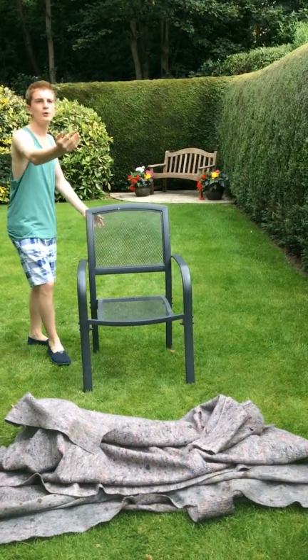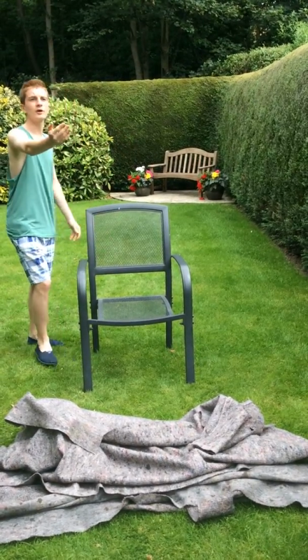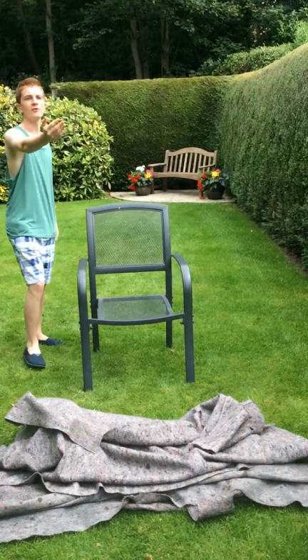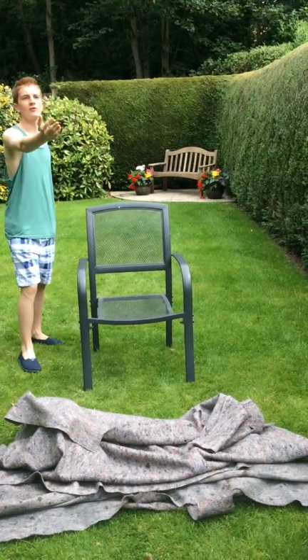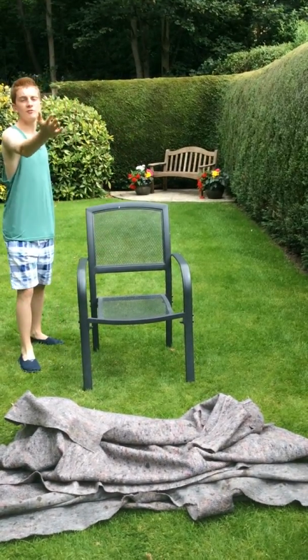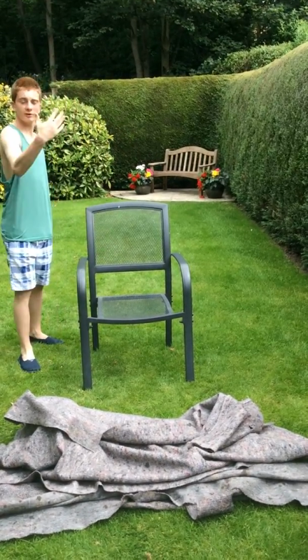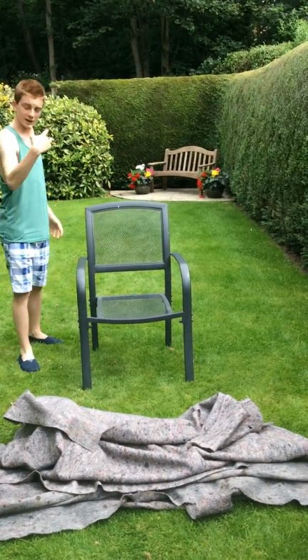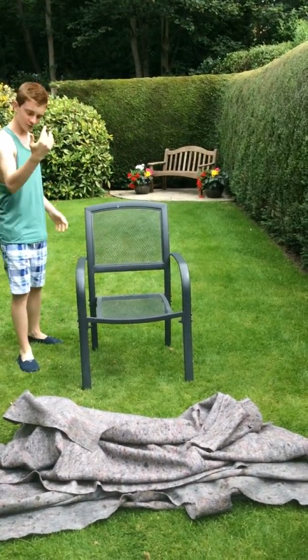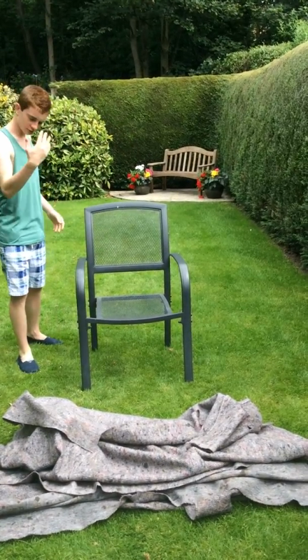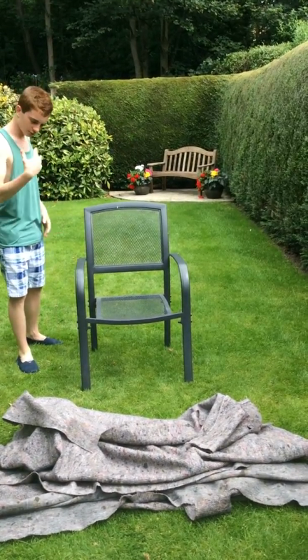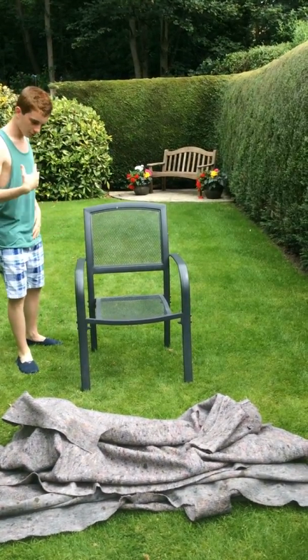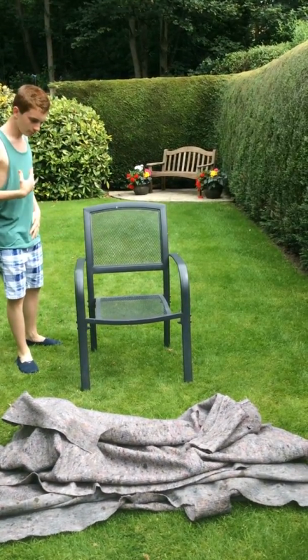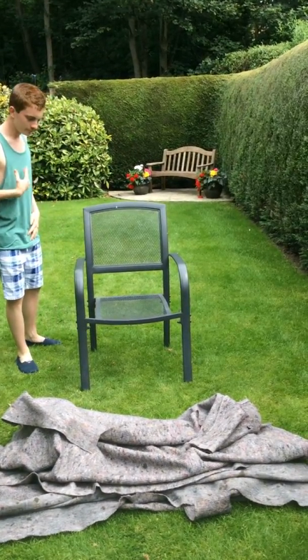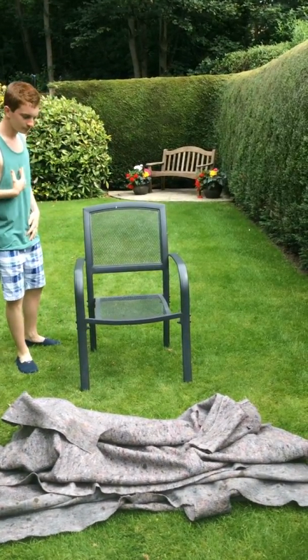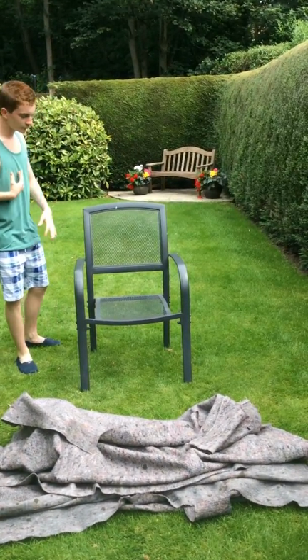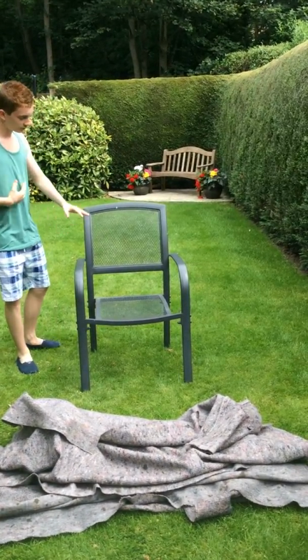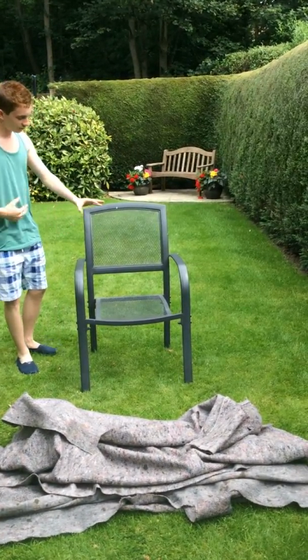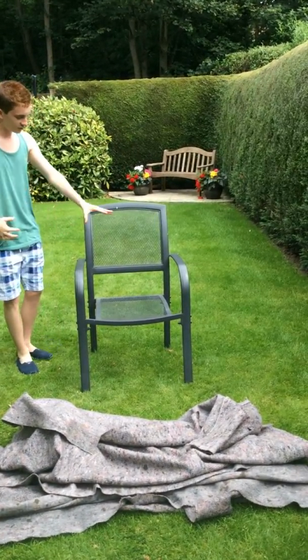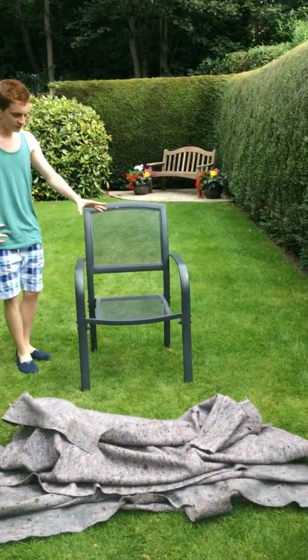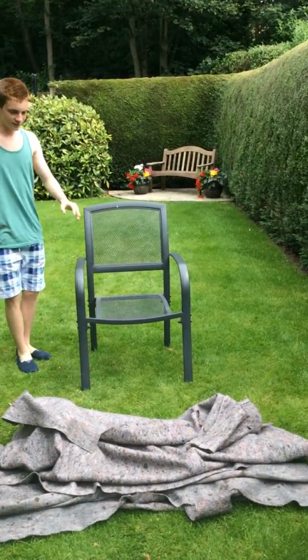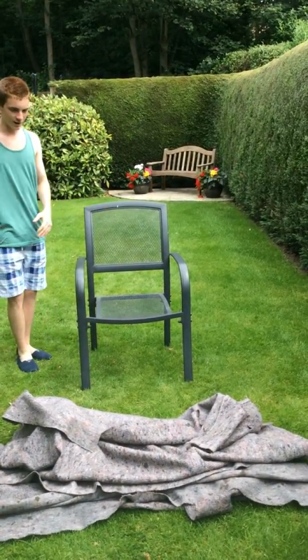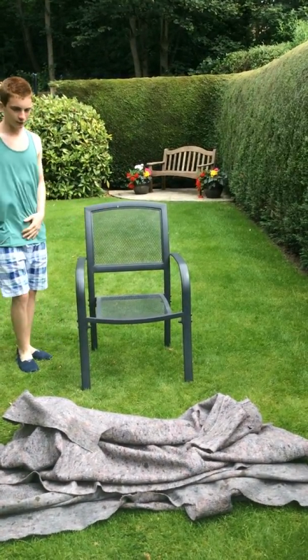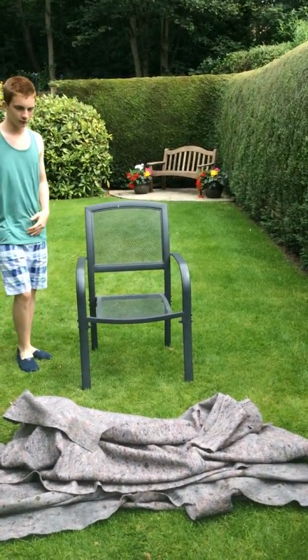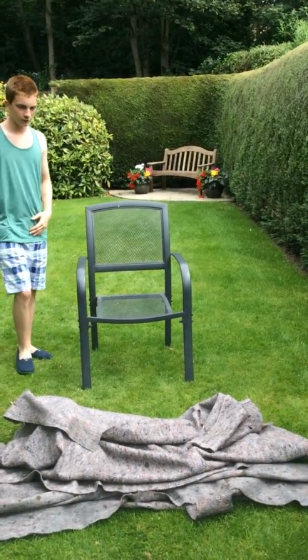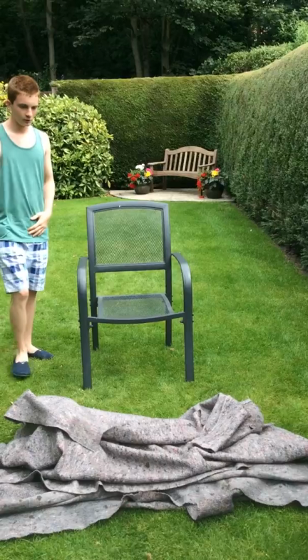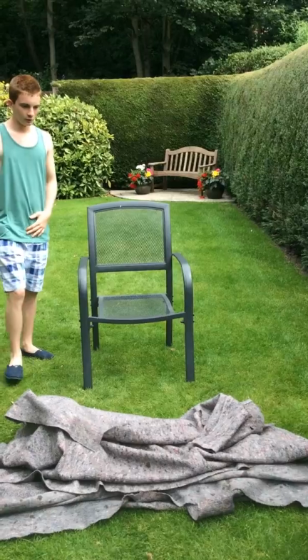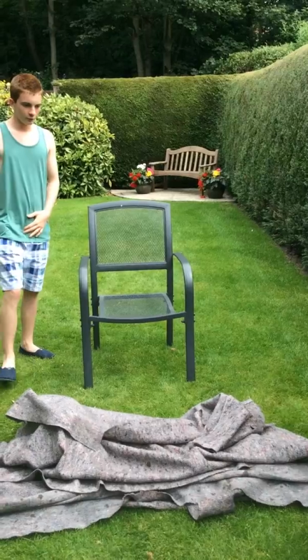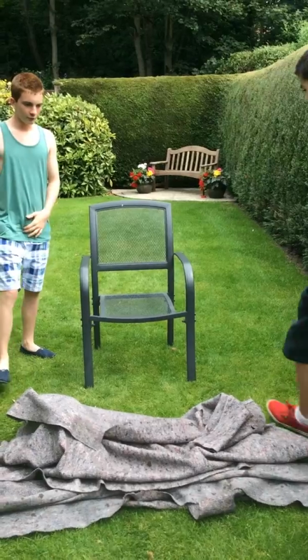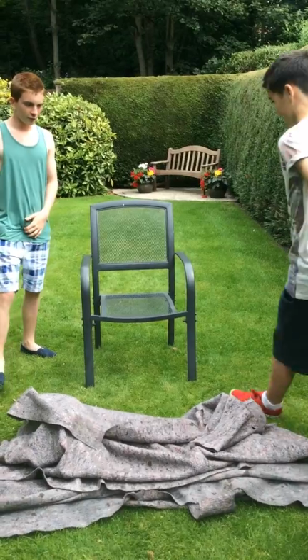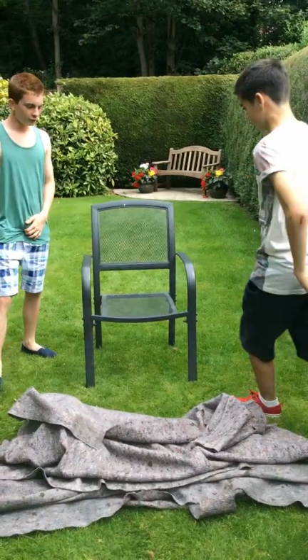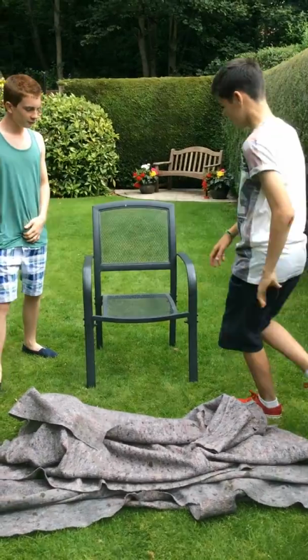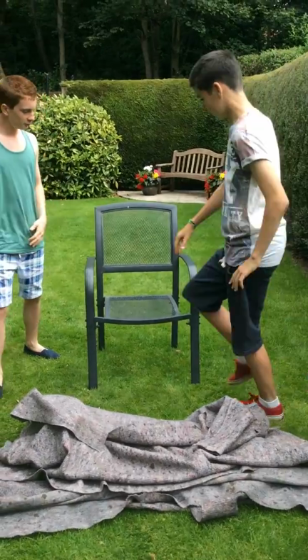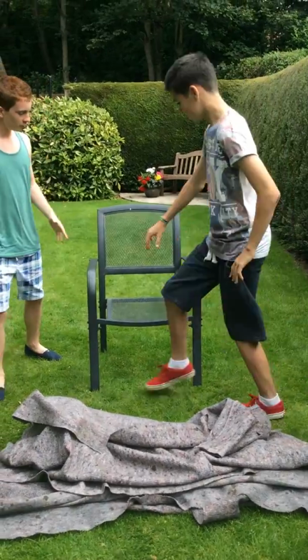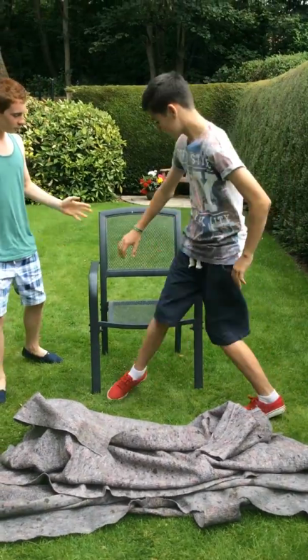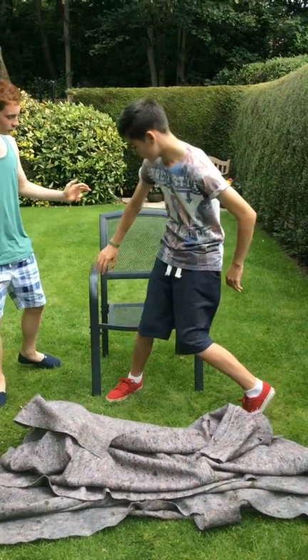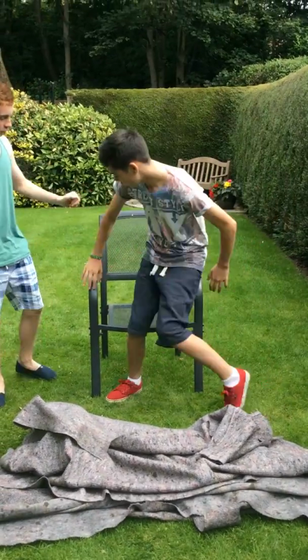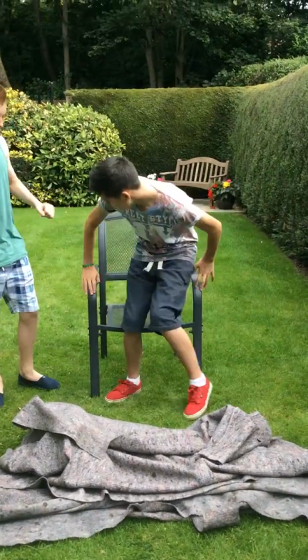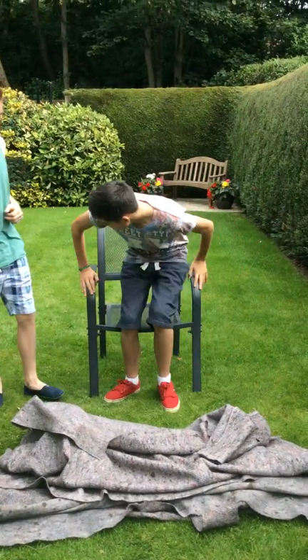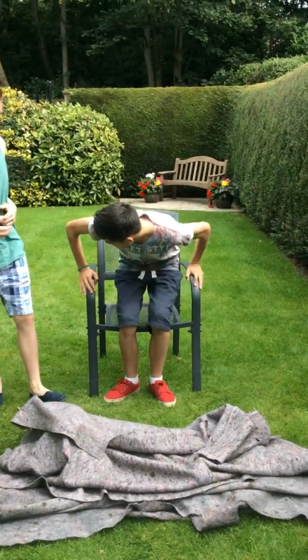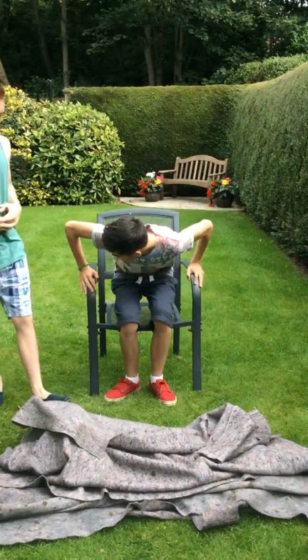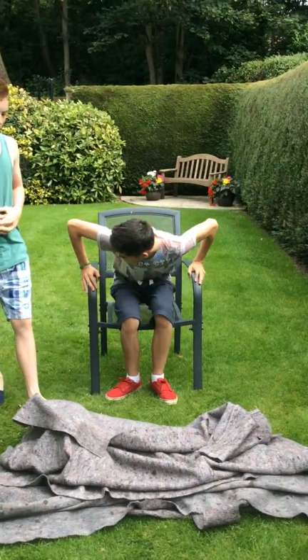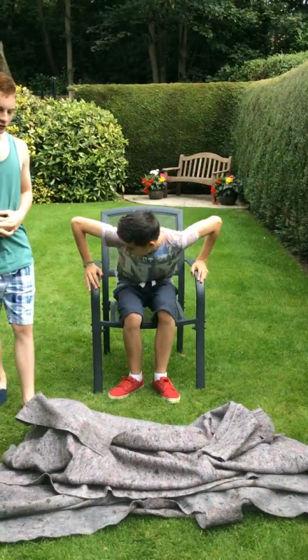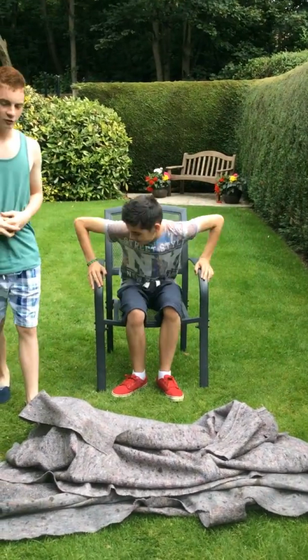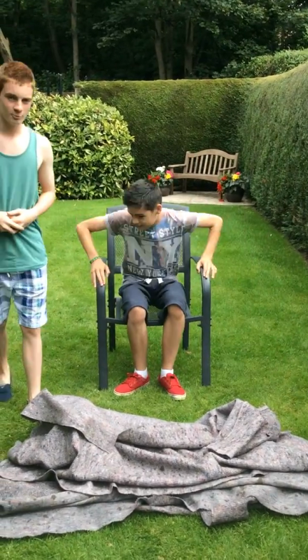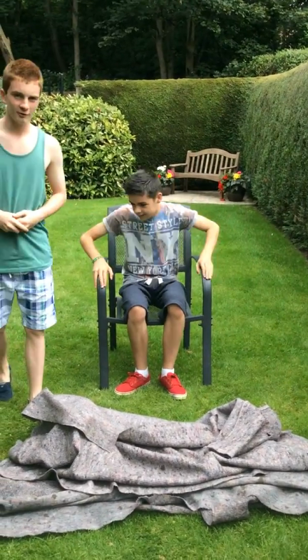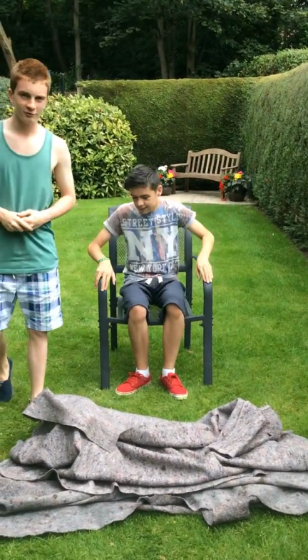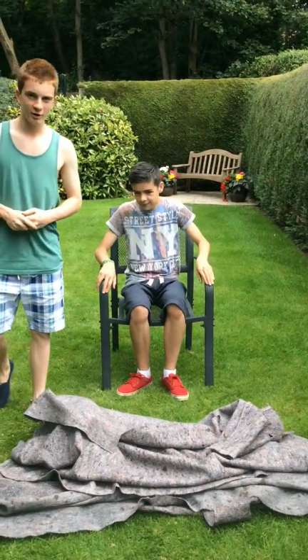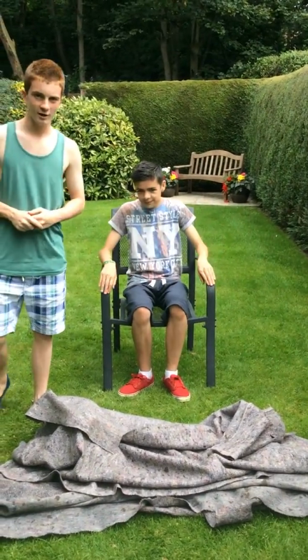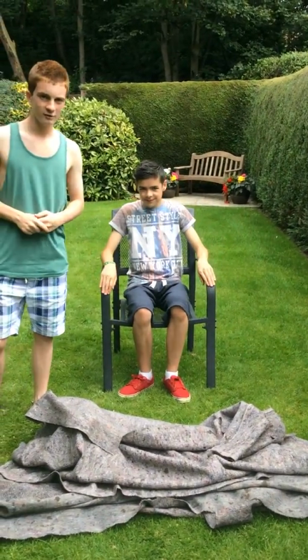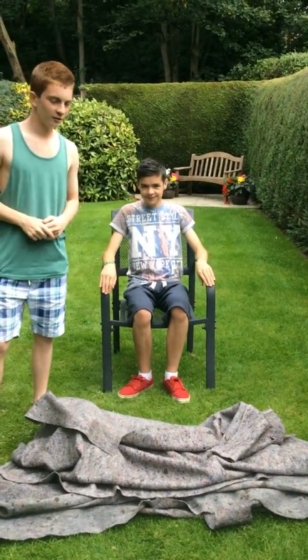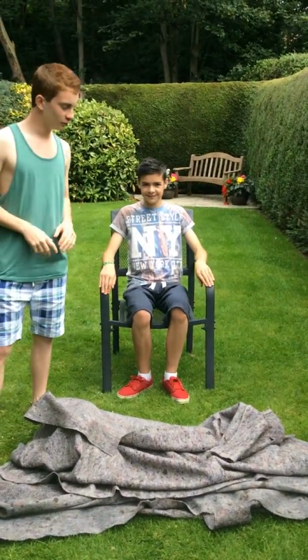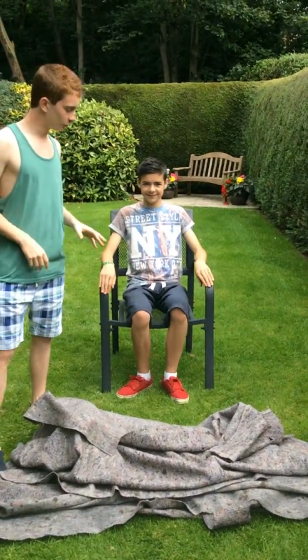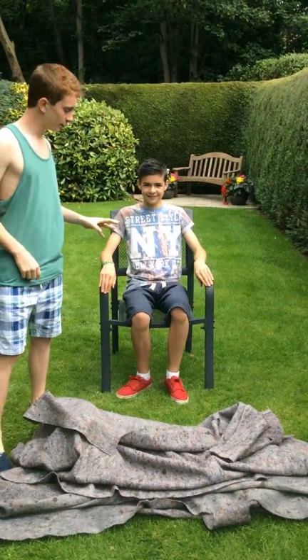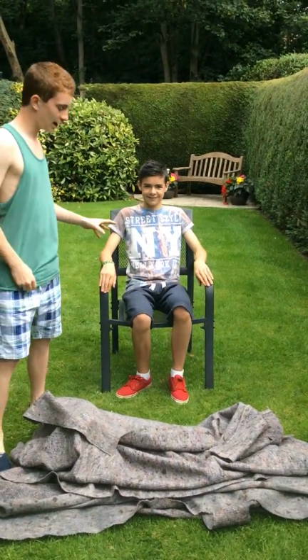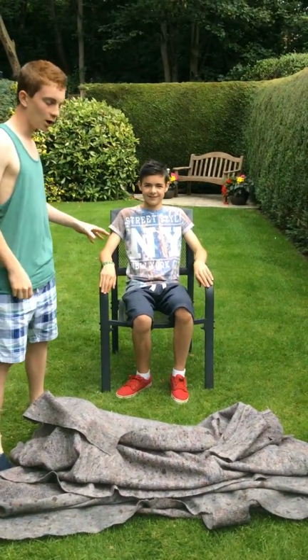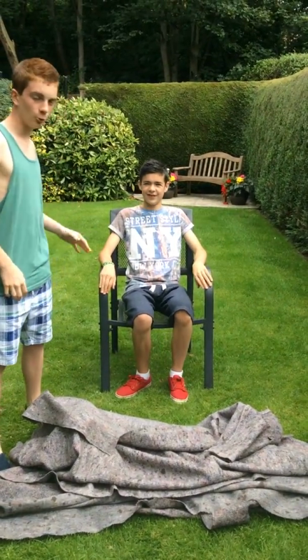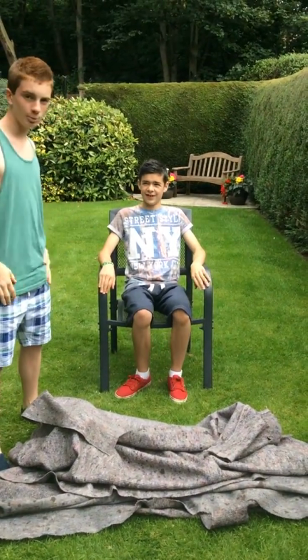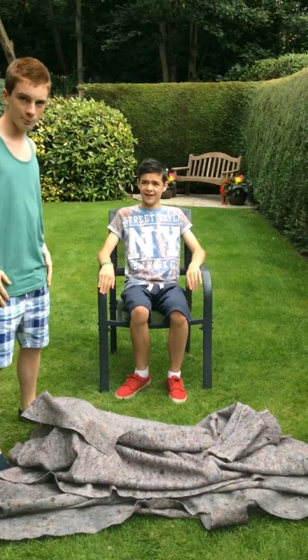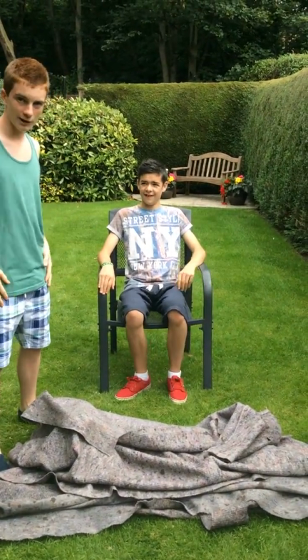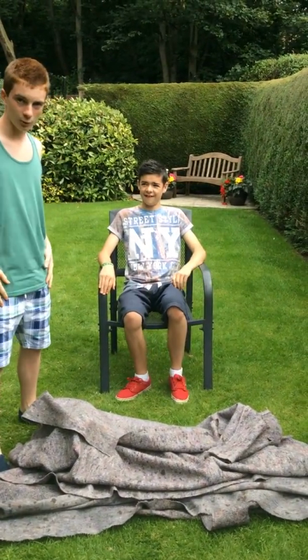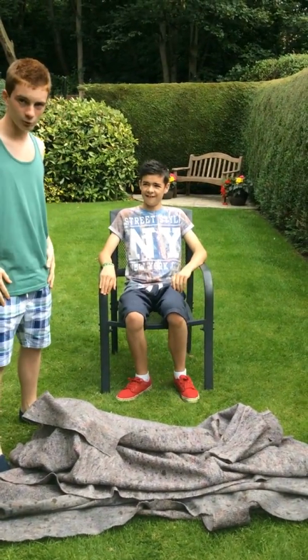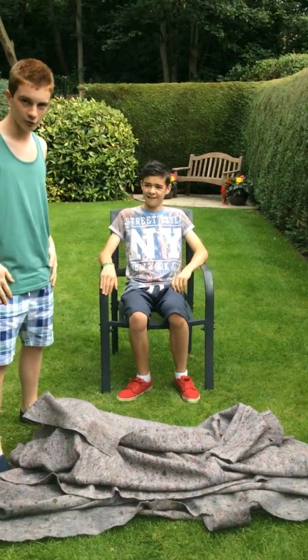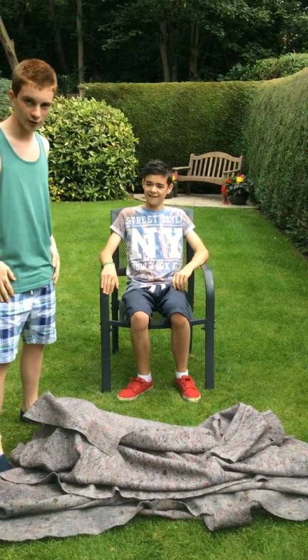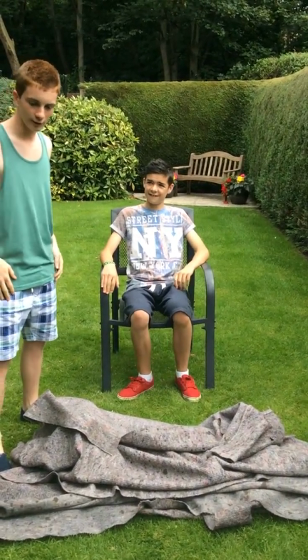Lucas, if you'd like to come on and sit down. For those of you who don't know, Lucas is my friend and he's going to be helping me out today.